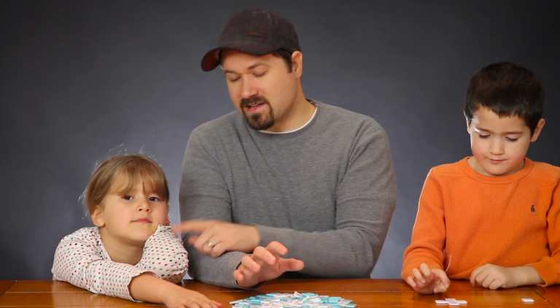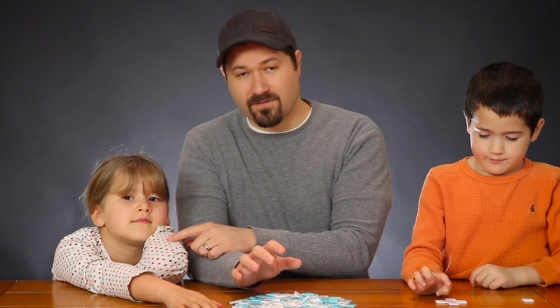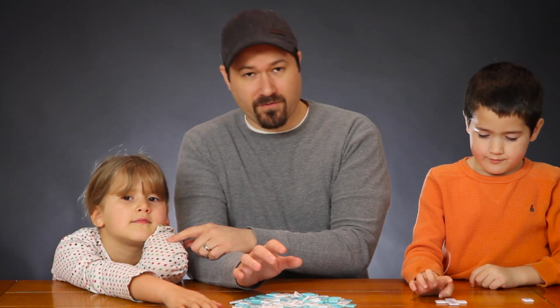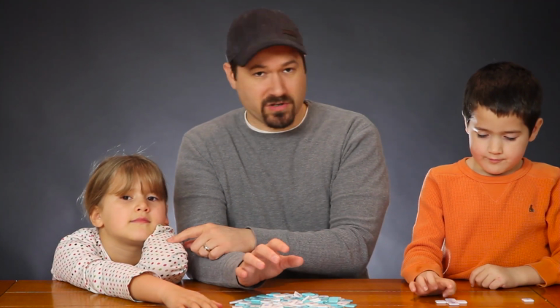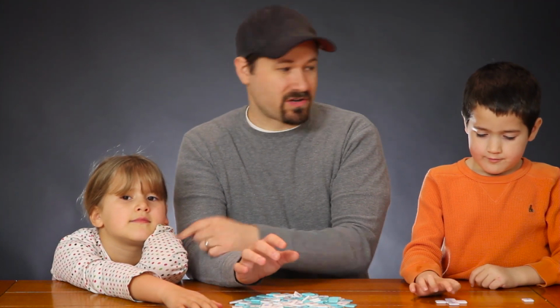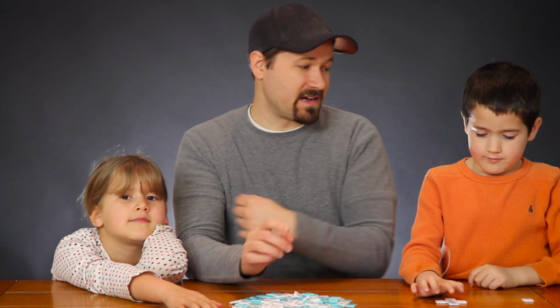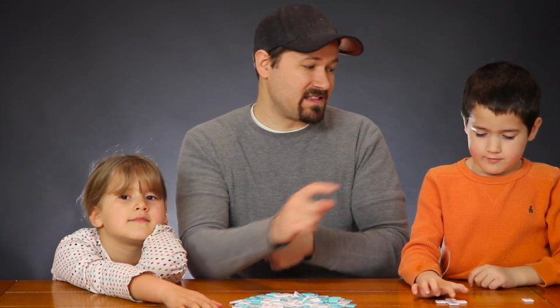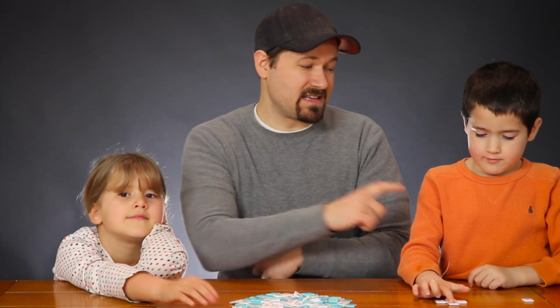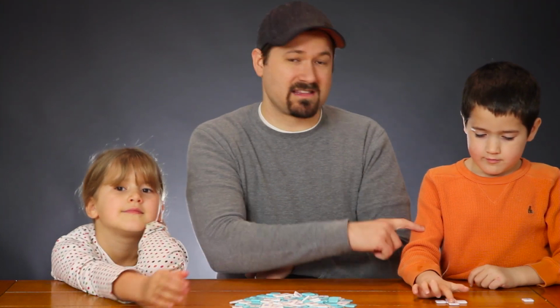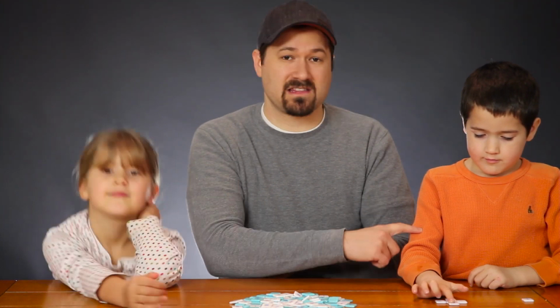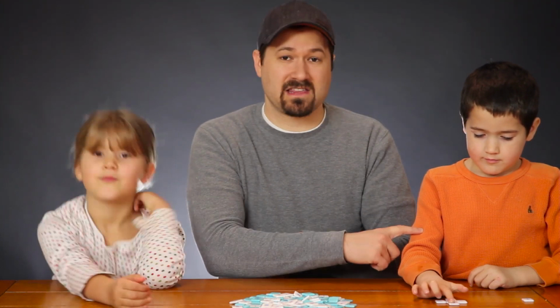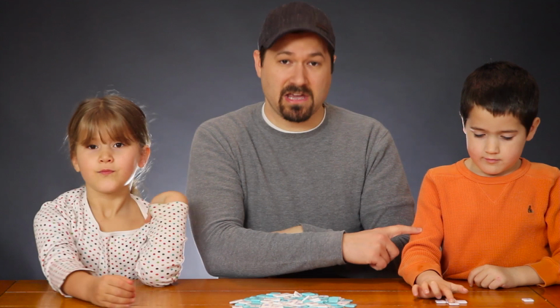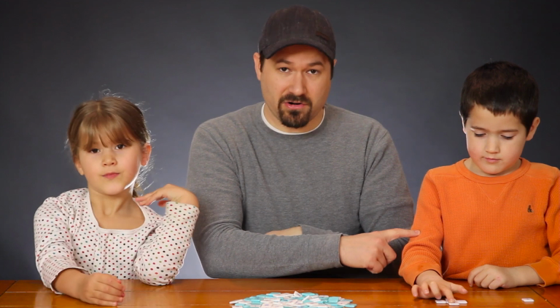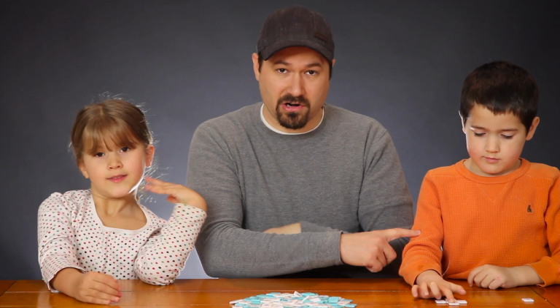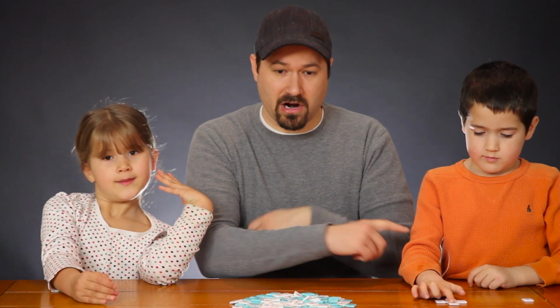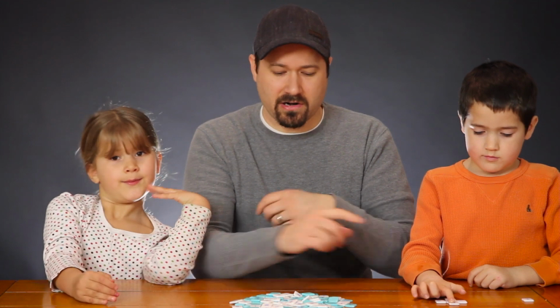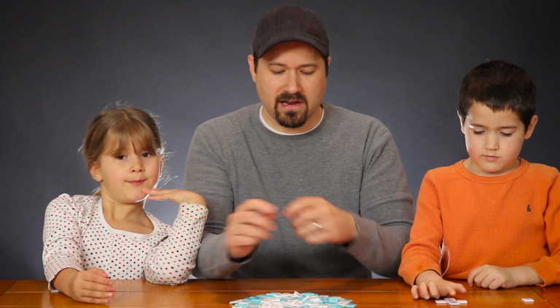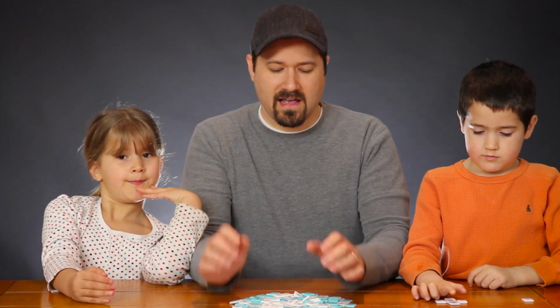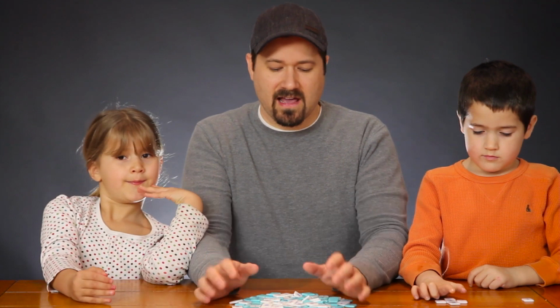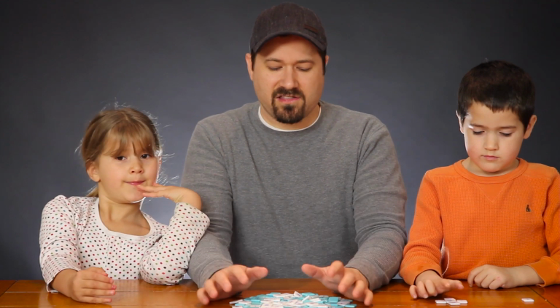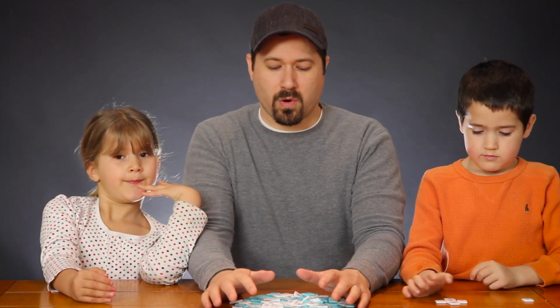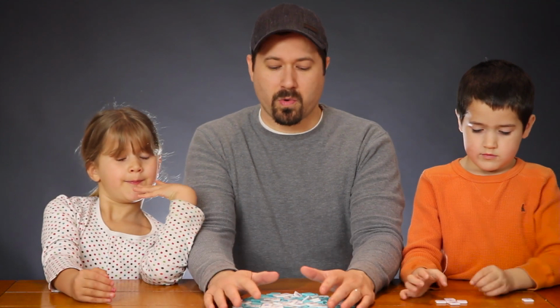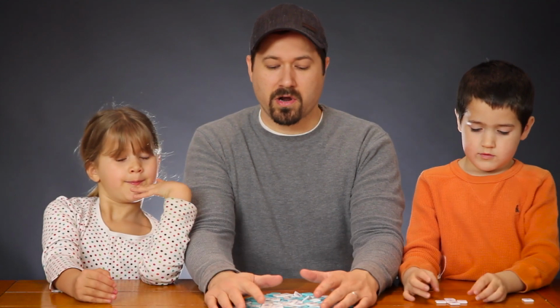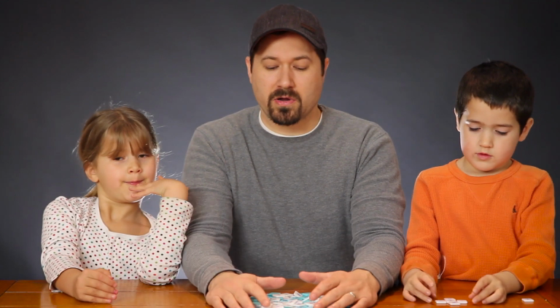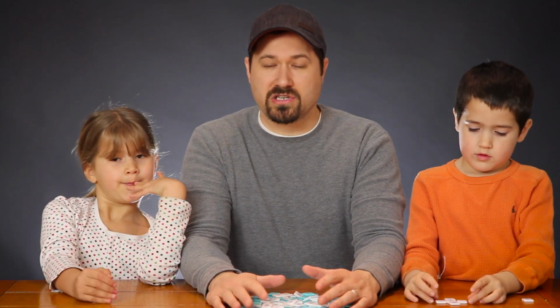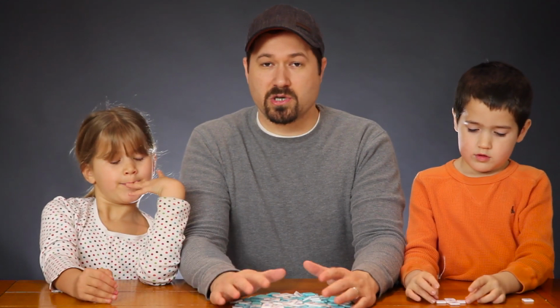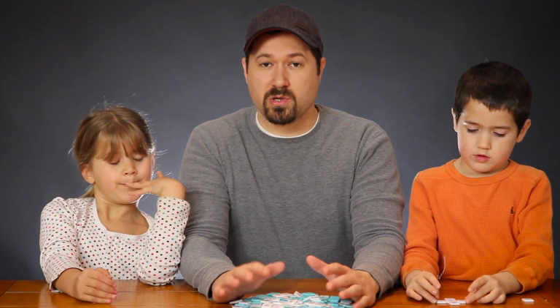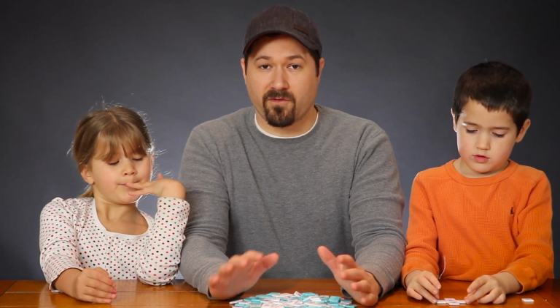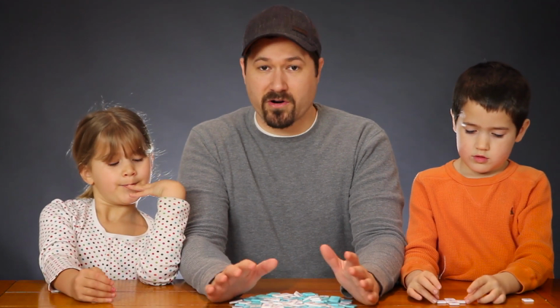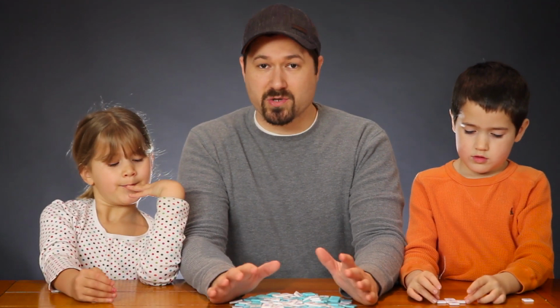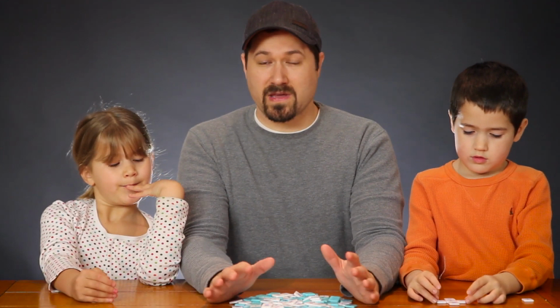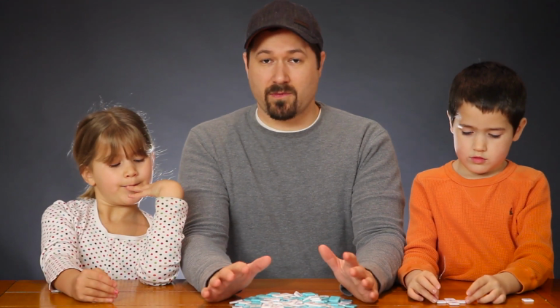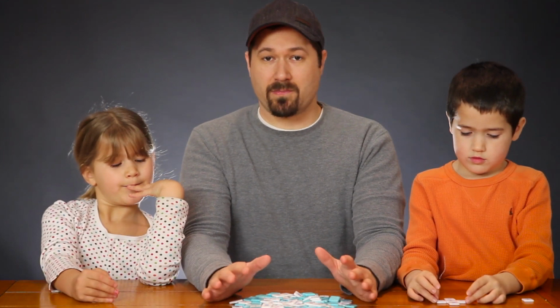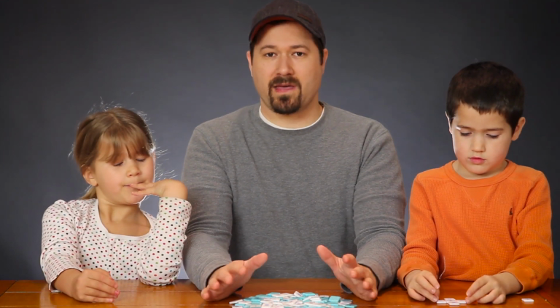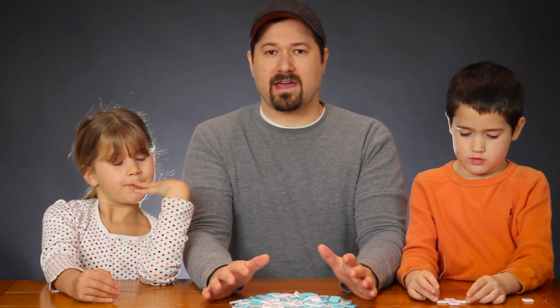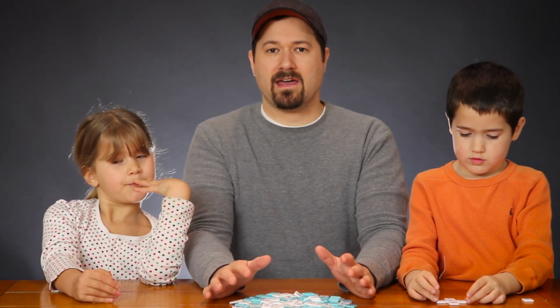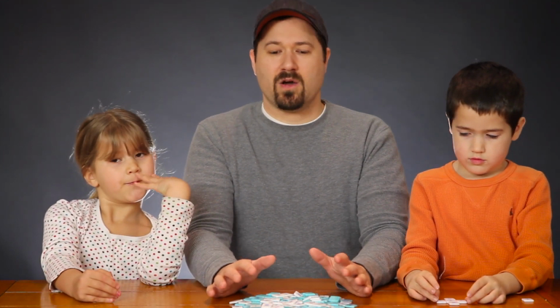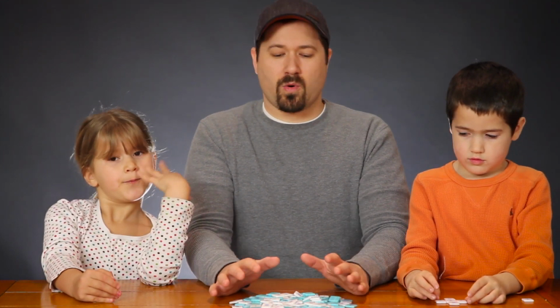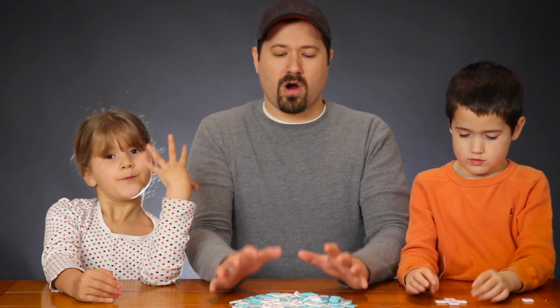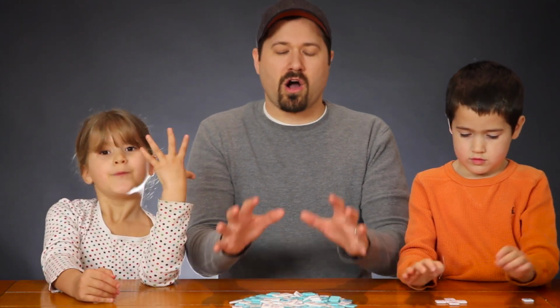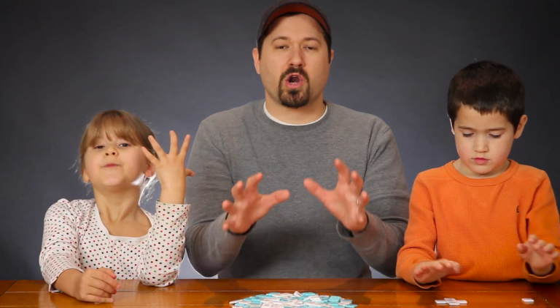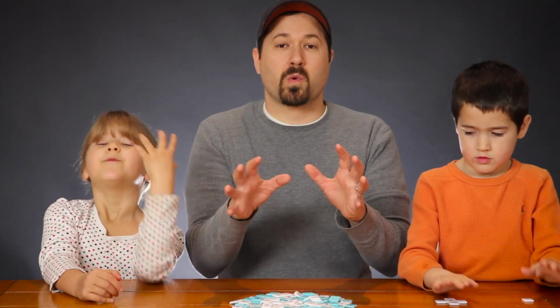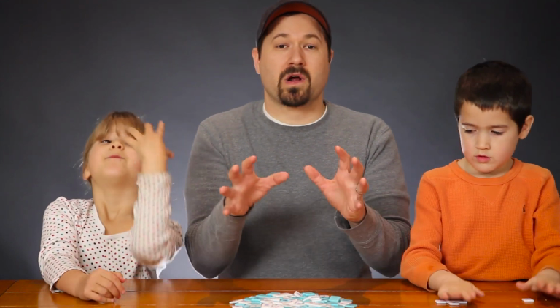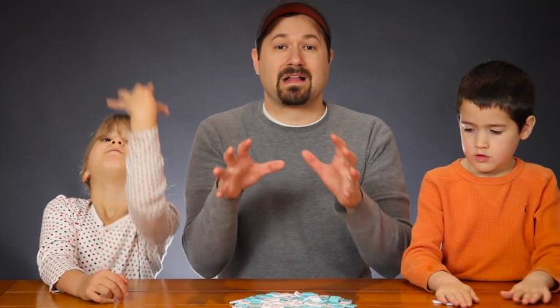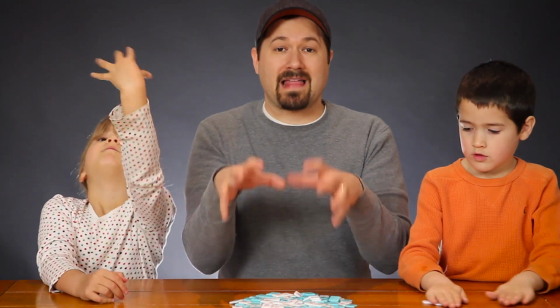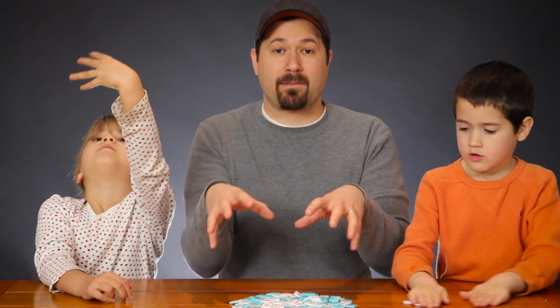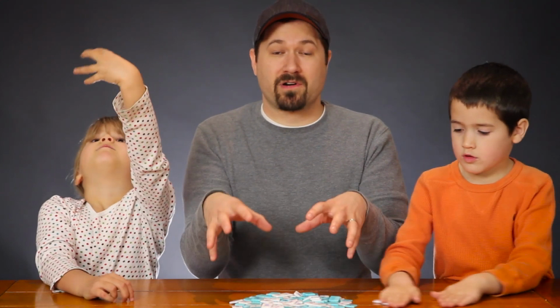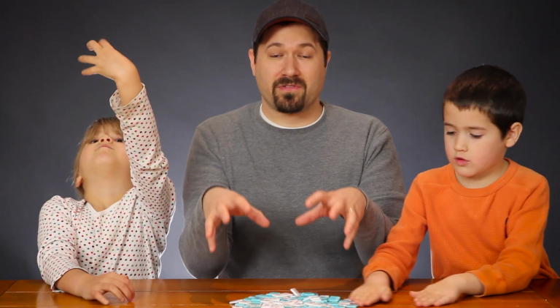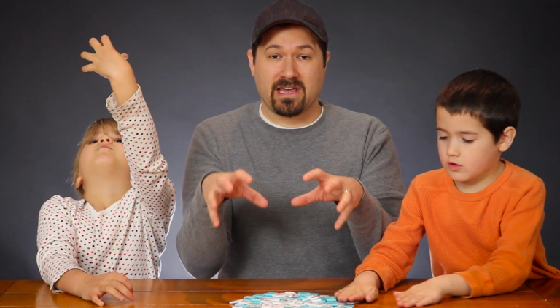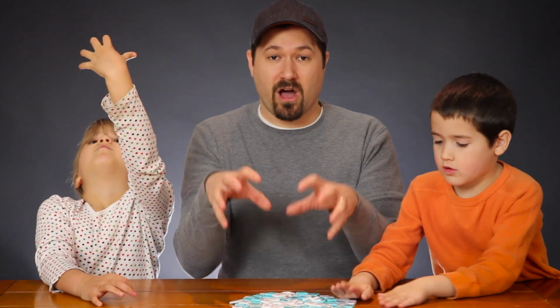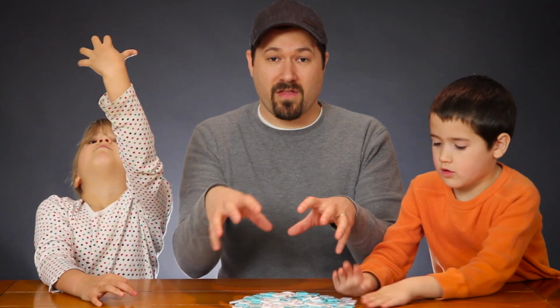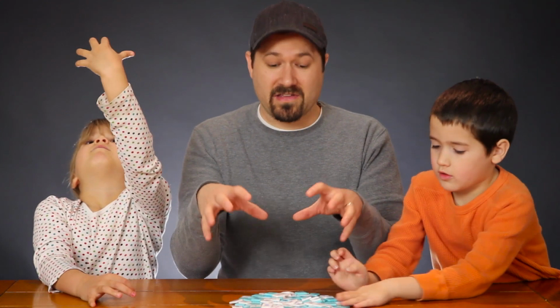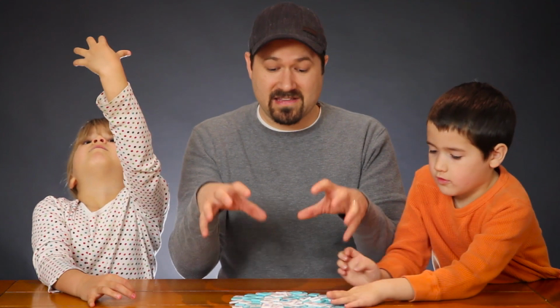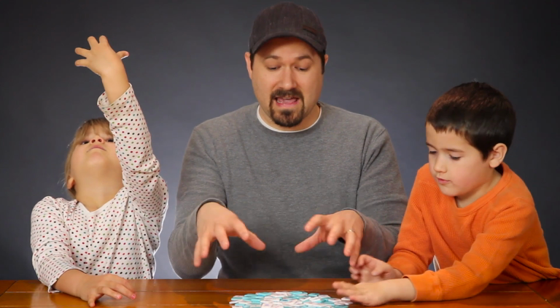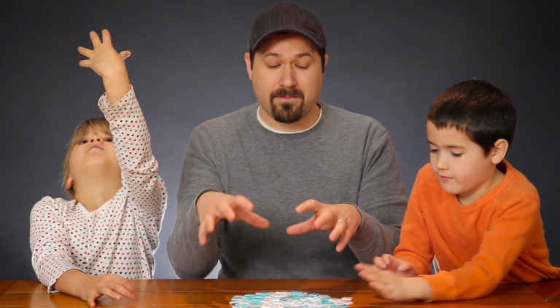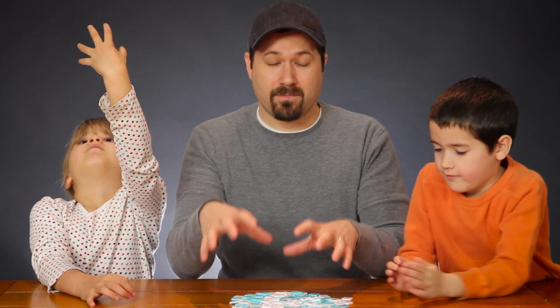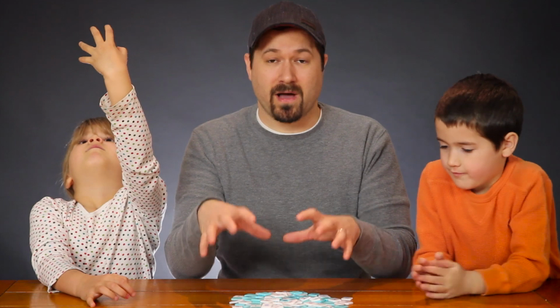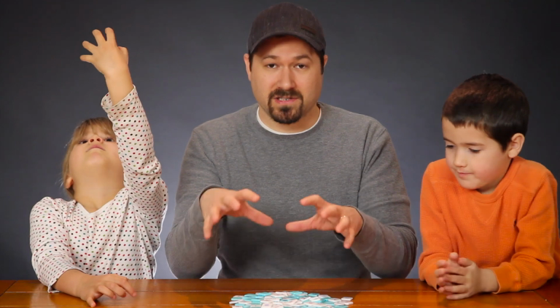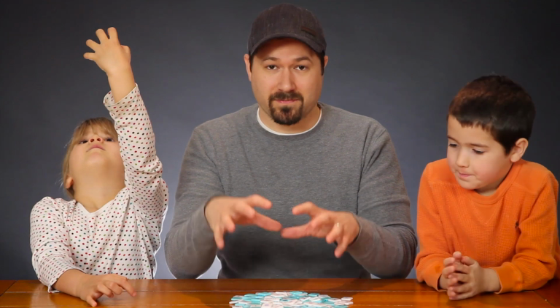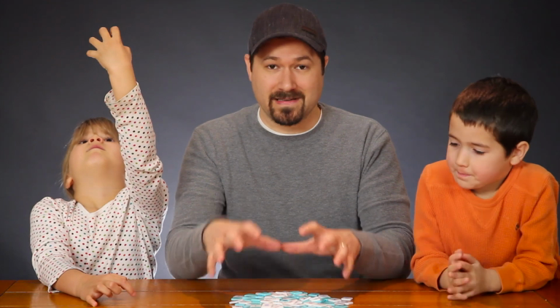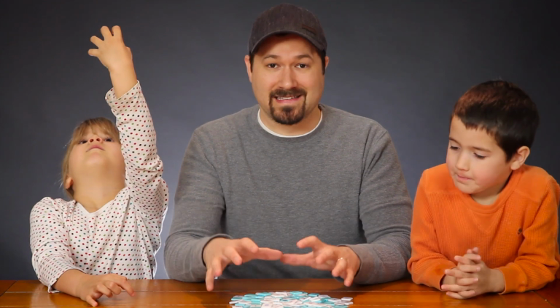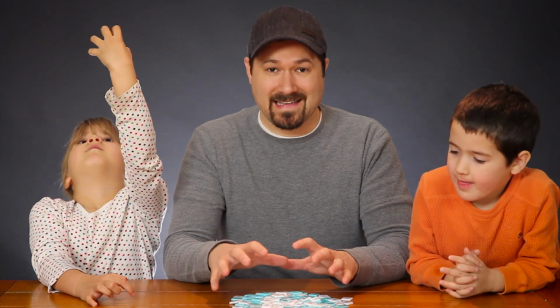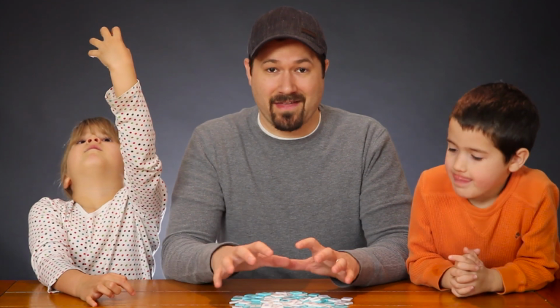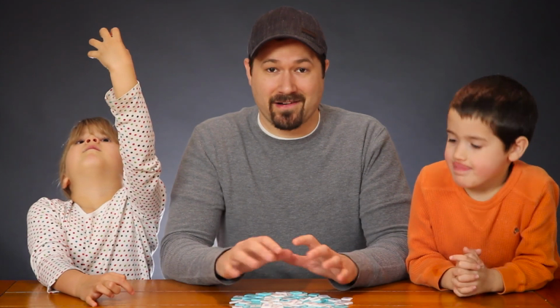Hannah's in first grade, Zeke is in kindergarten, and so we're going to show you the first way that we play it, where we're all going to work collaboratively on the same puzzle piece together.